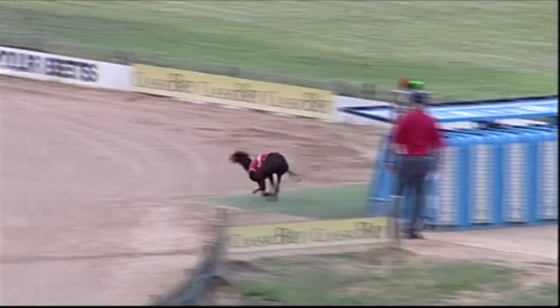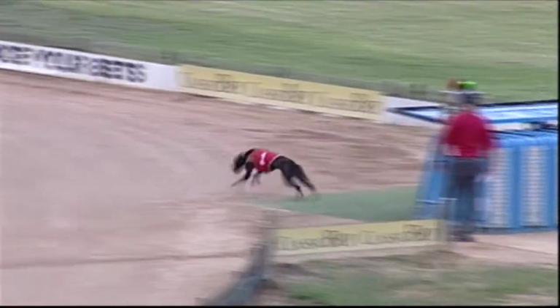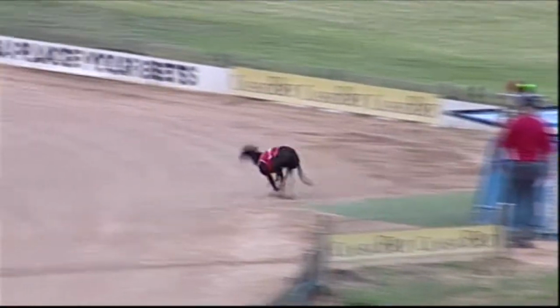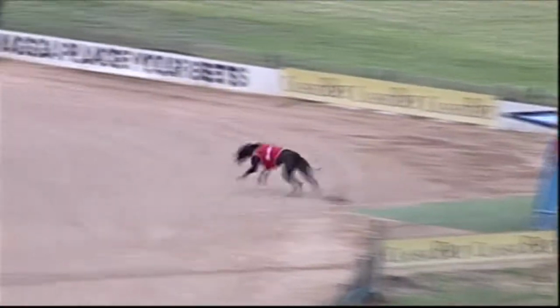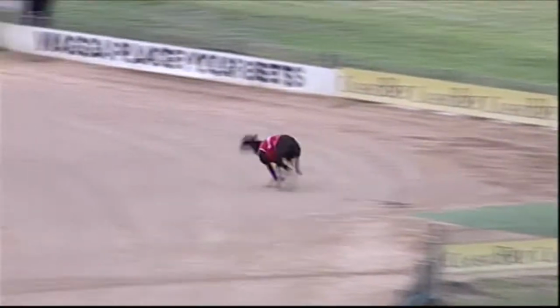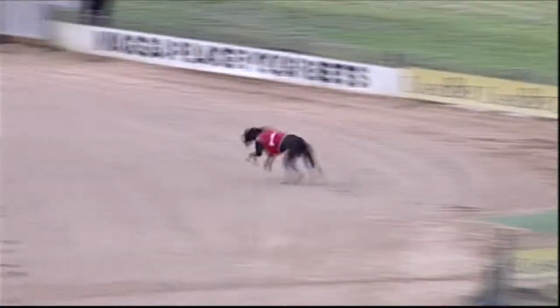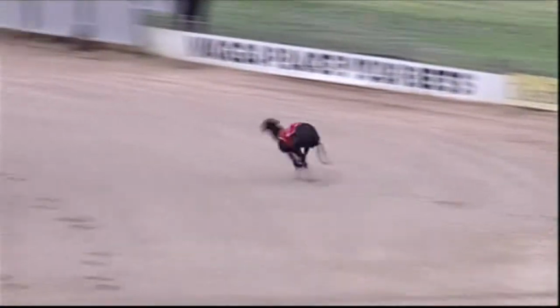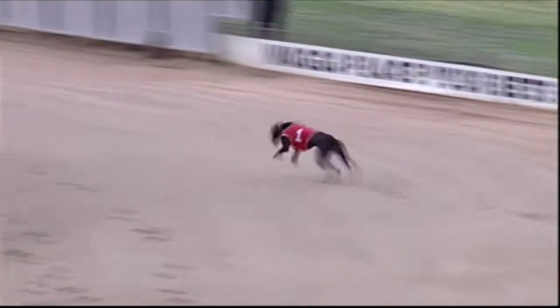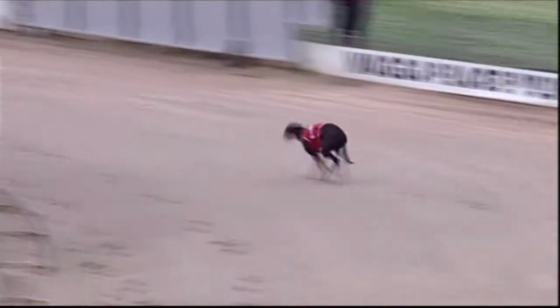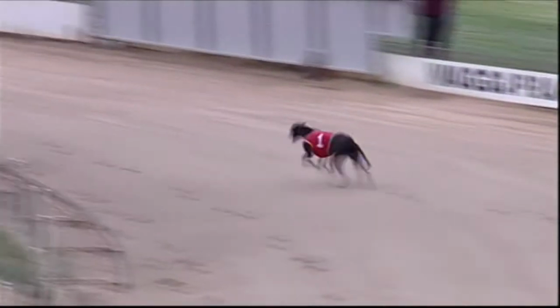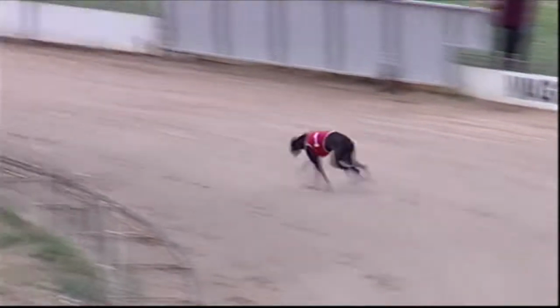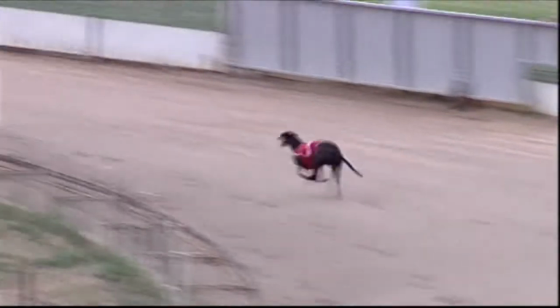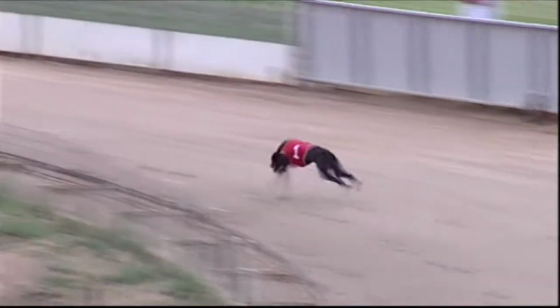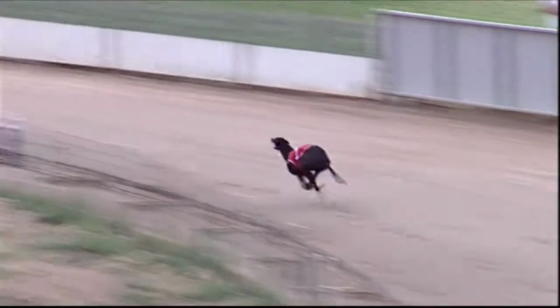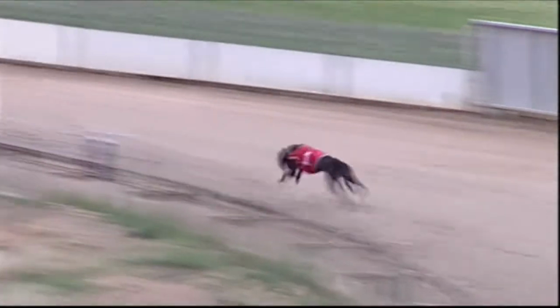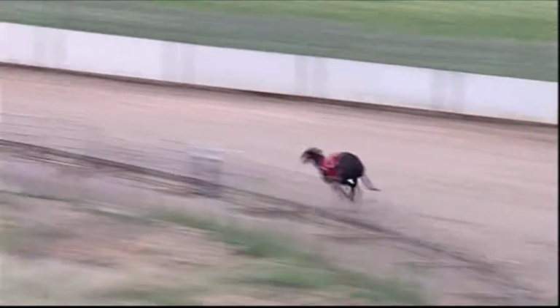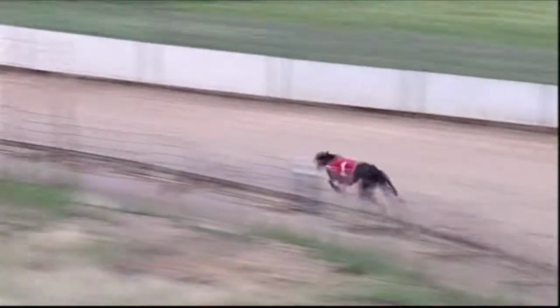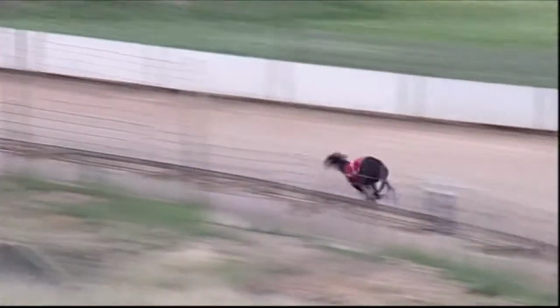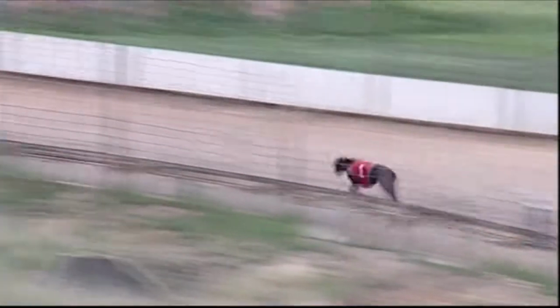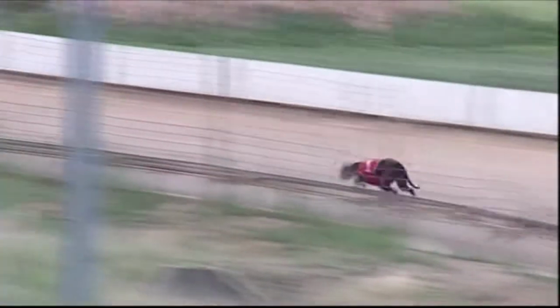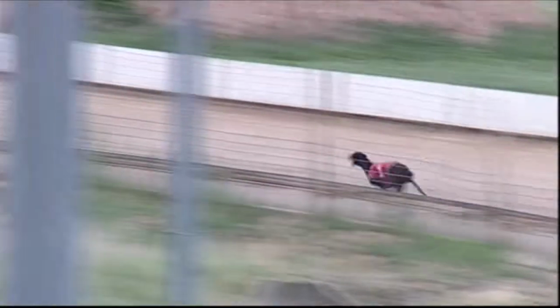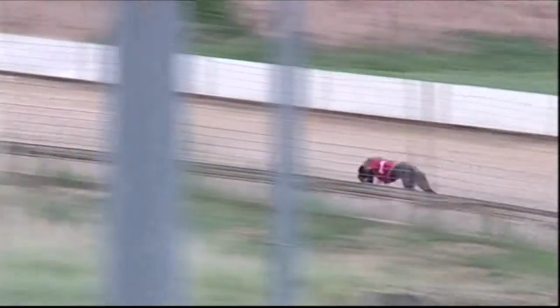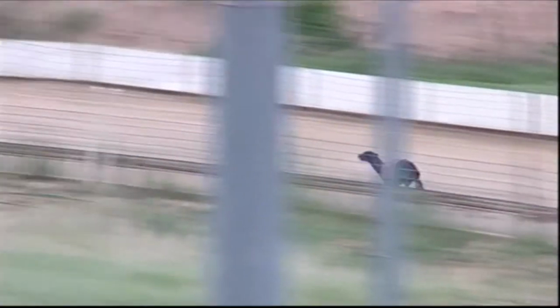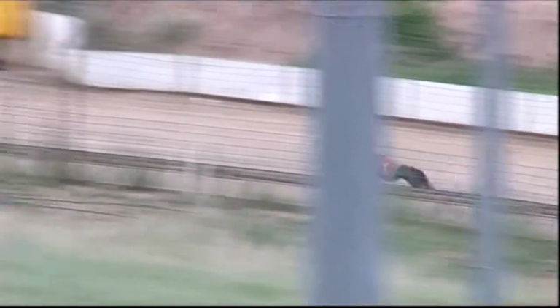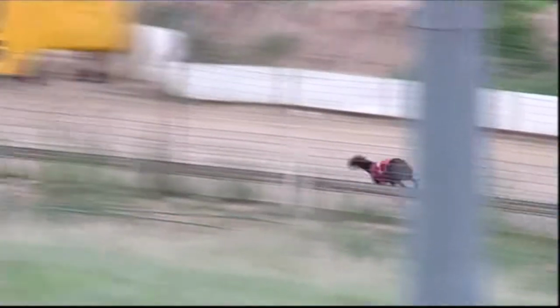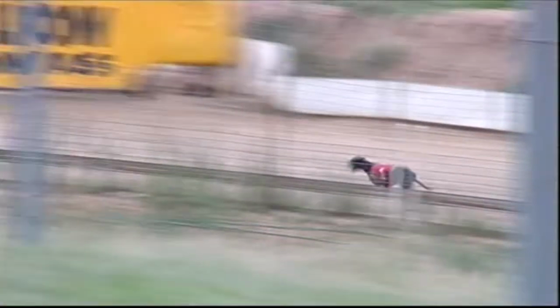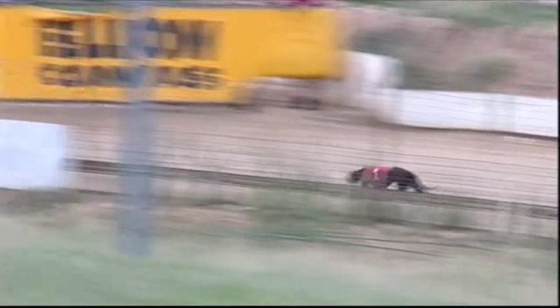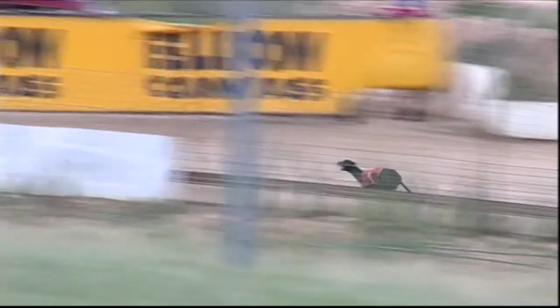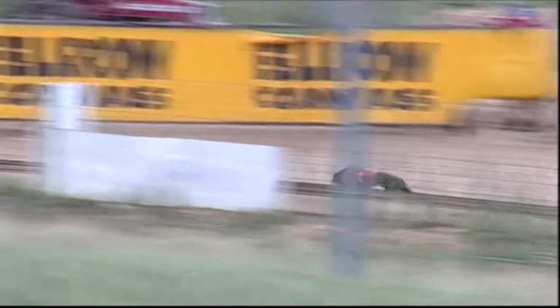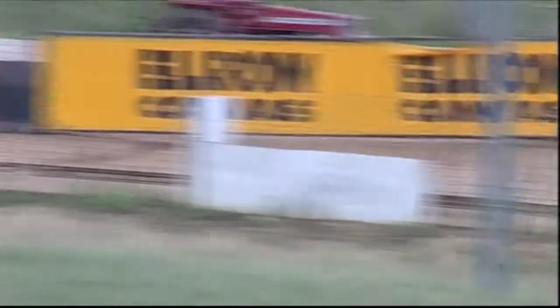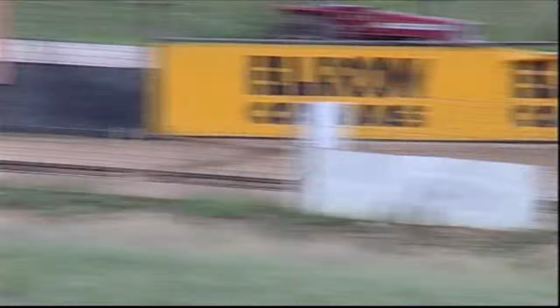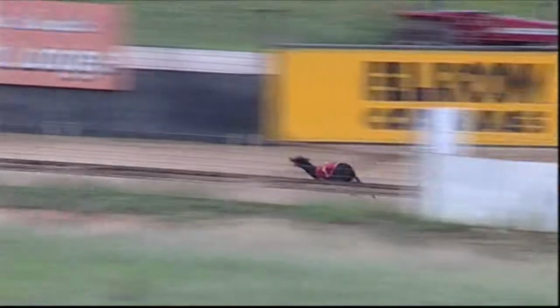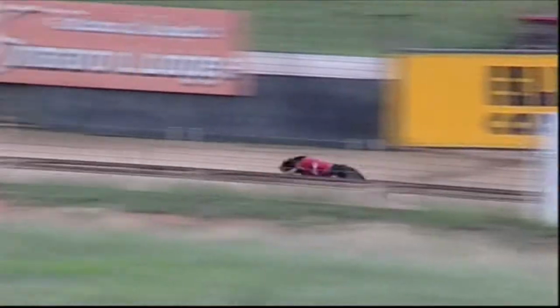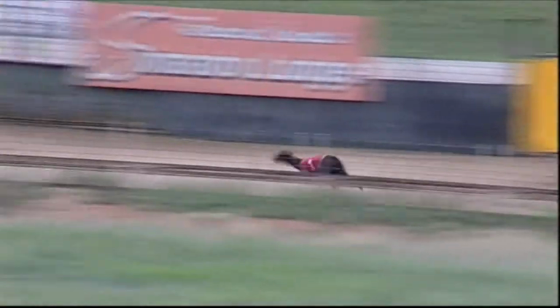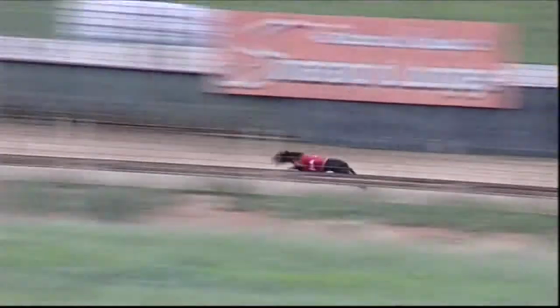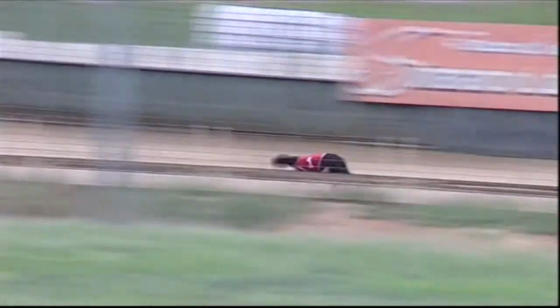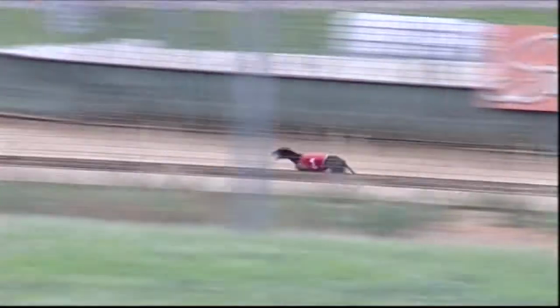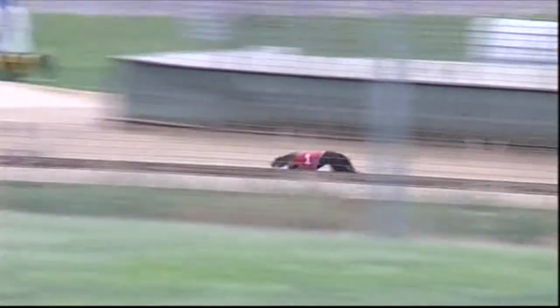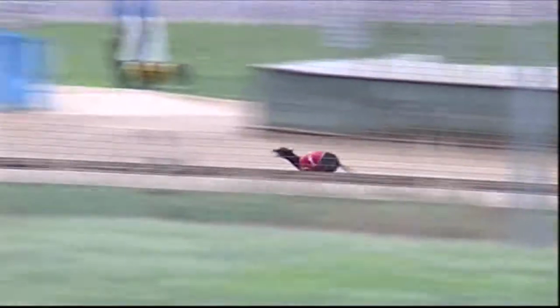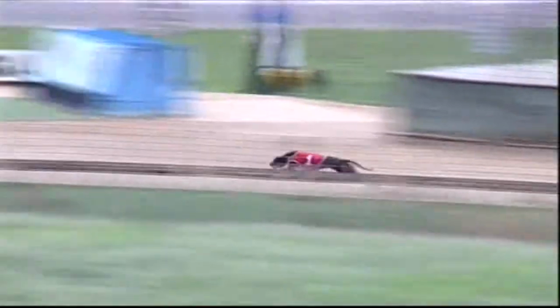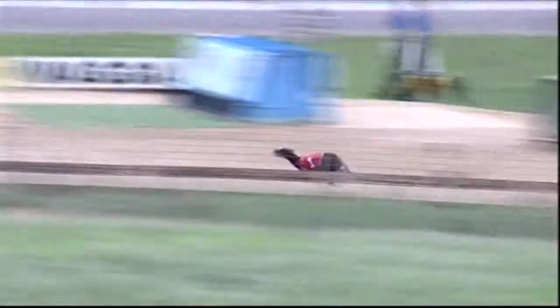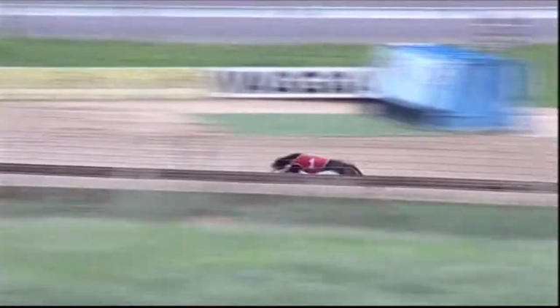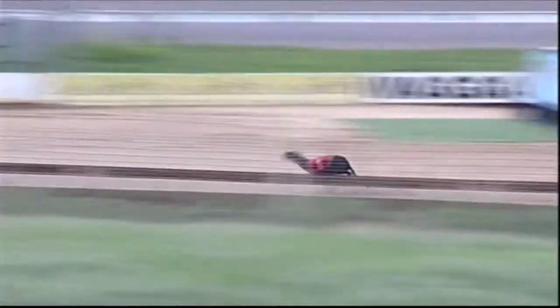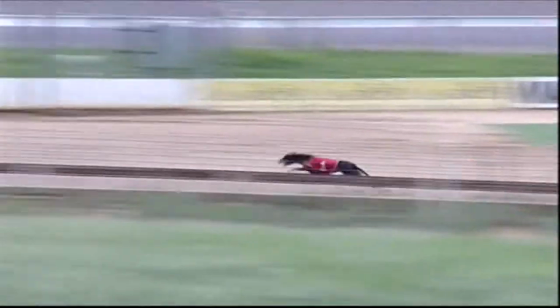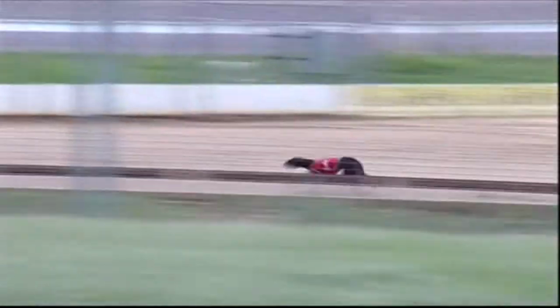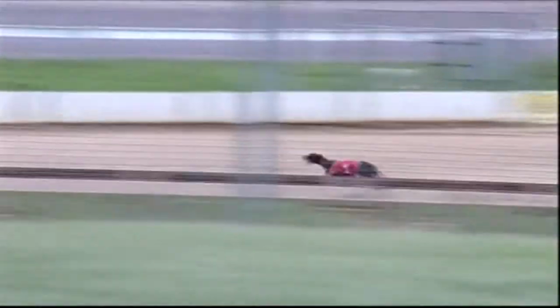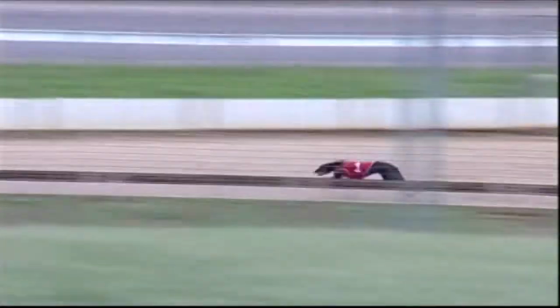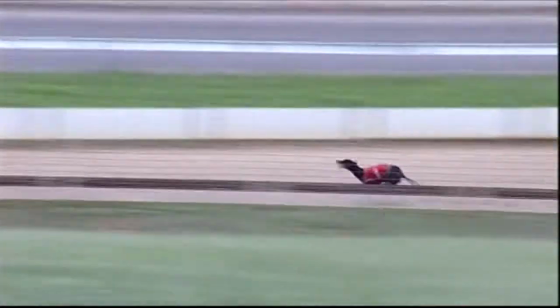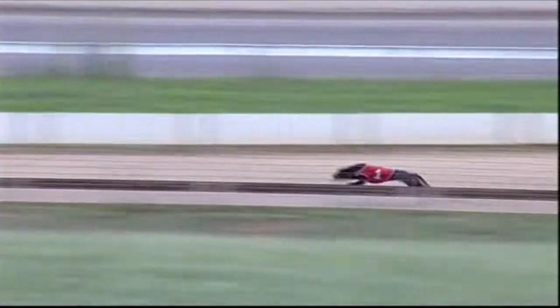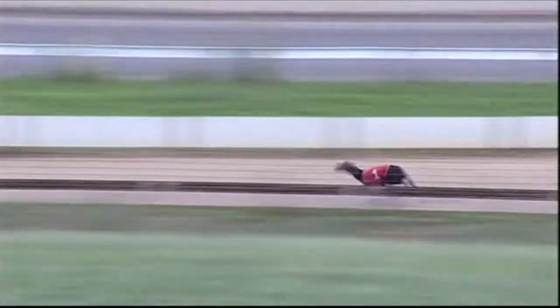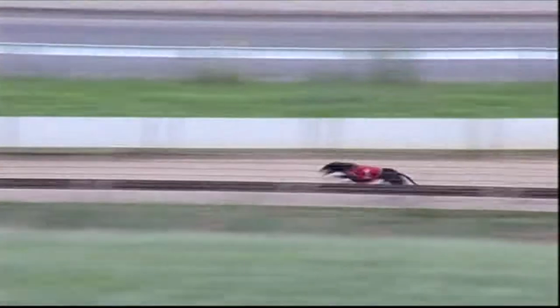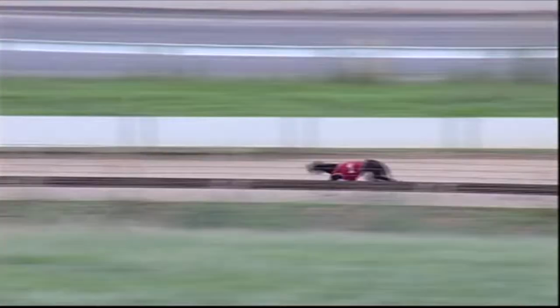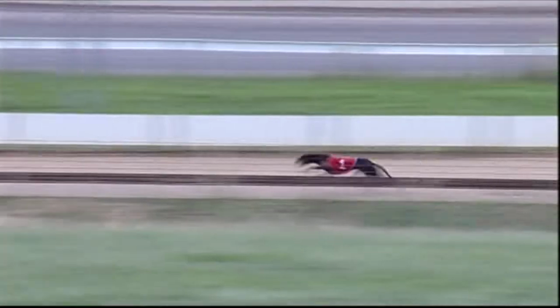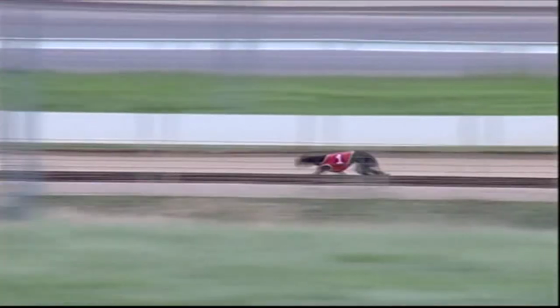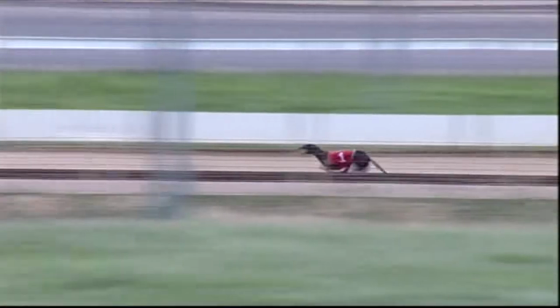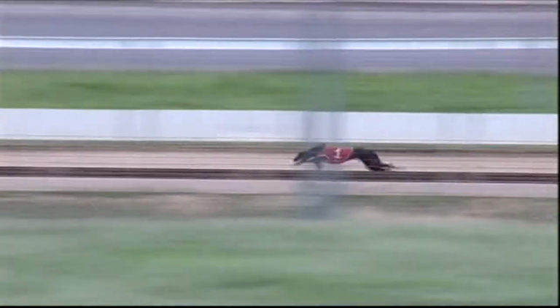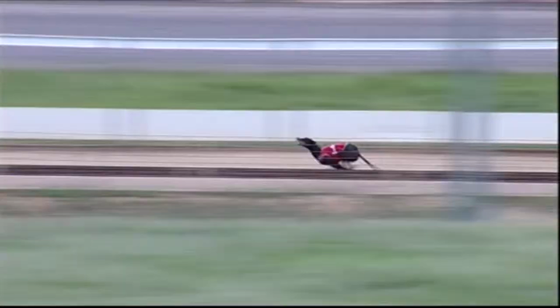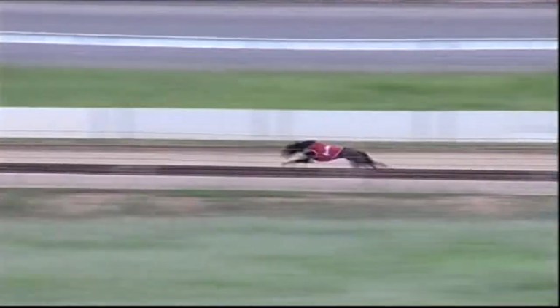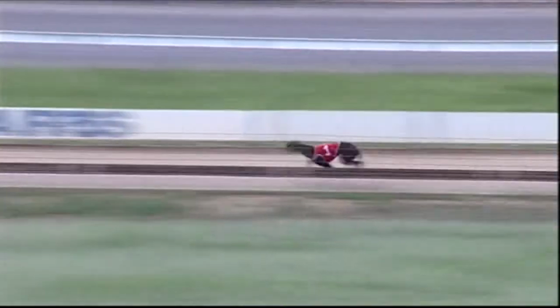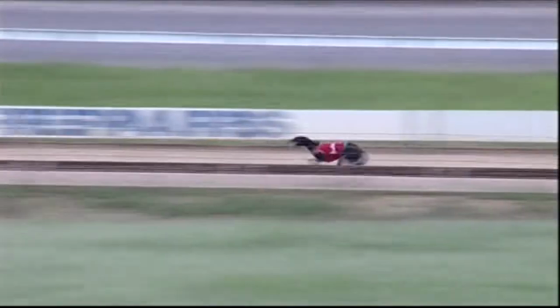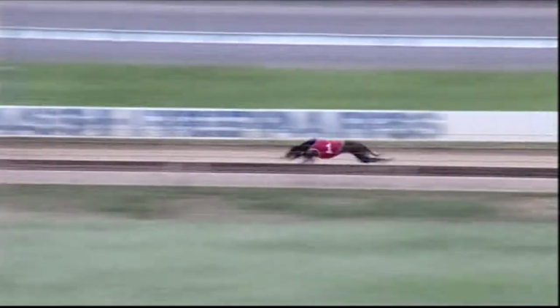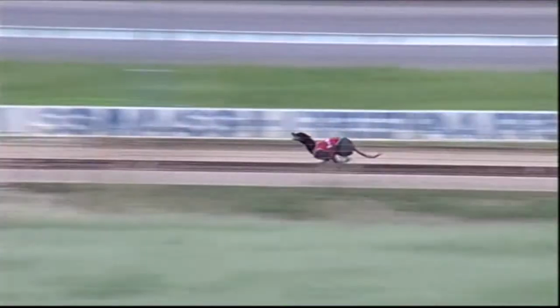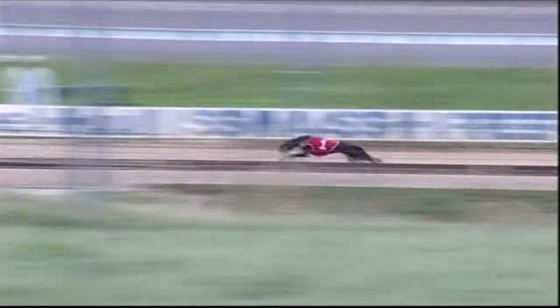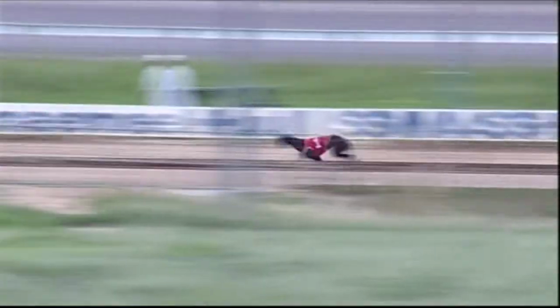Away he goes. Stepped away well. That's not bad, going into the back. Rail's up, doing everything right here. And he stretches along the back straight.